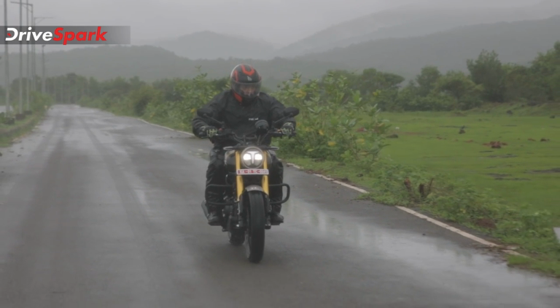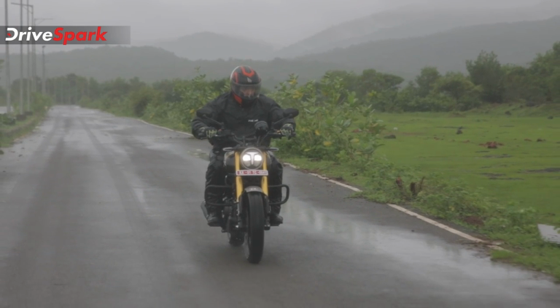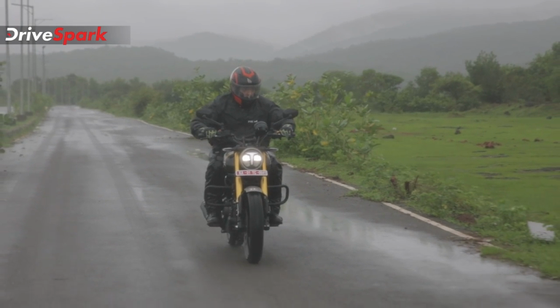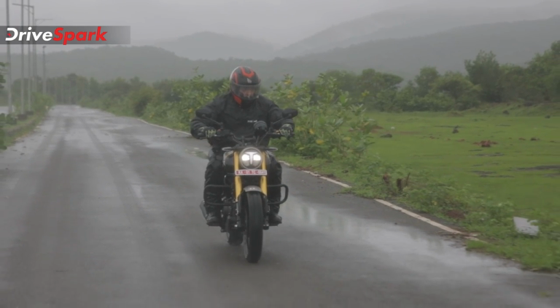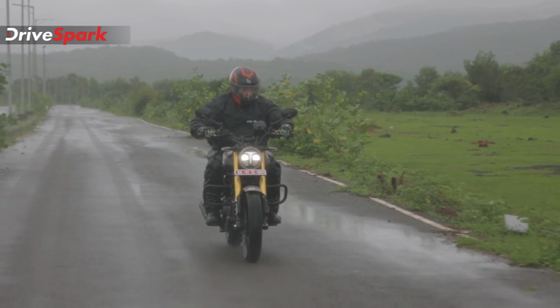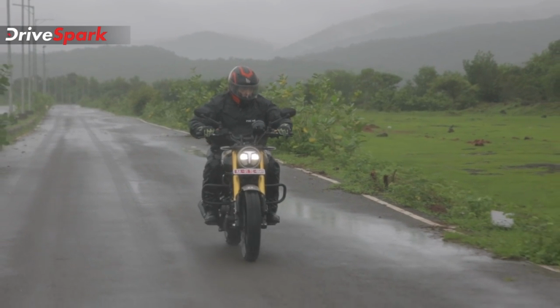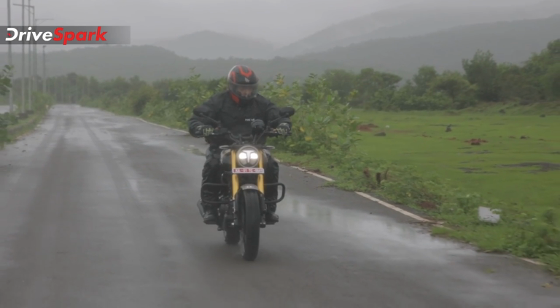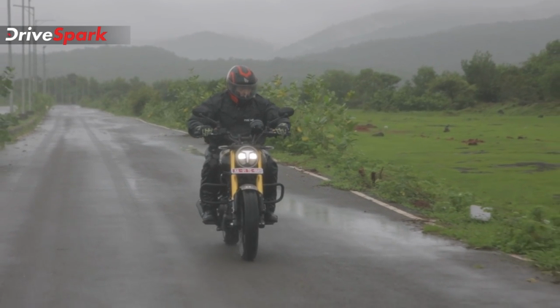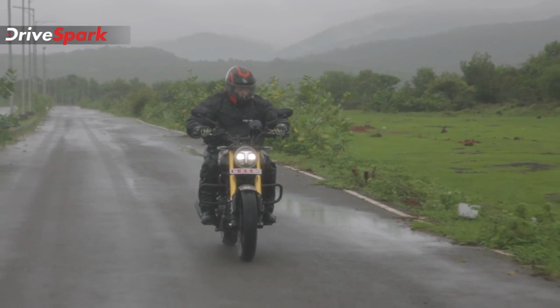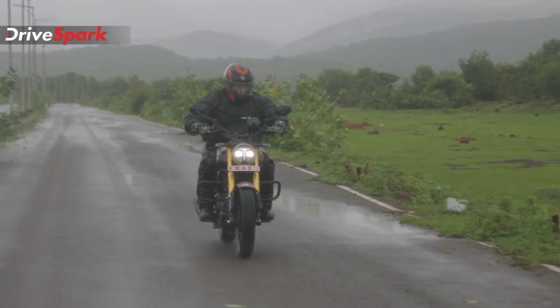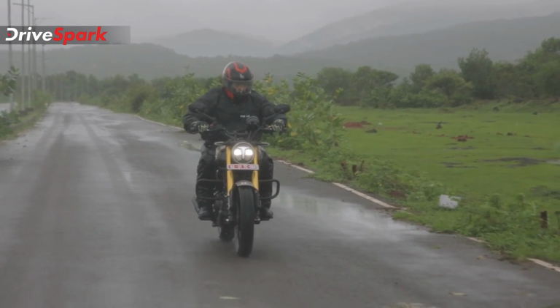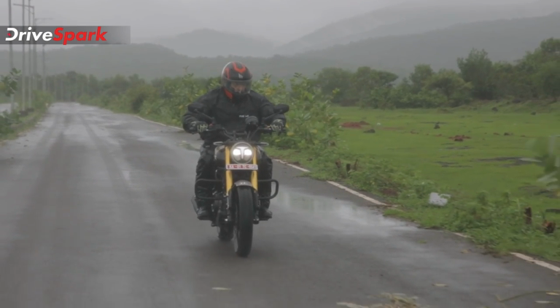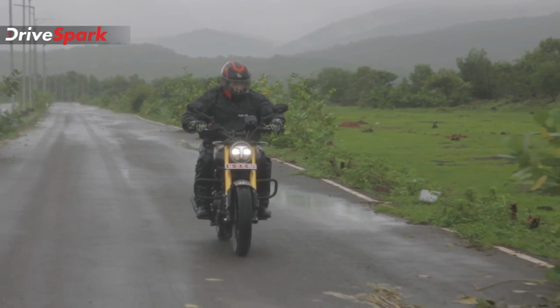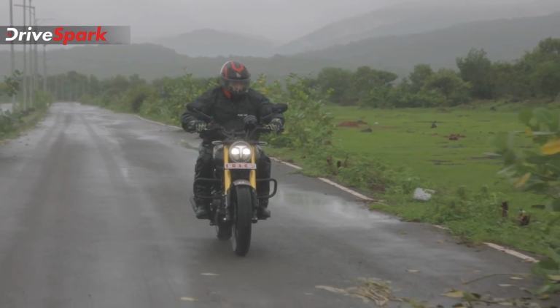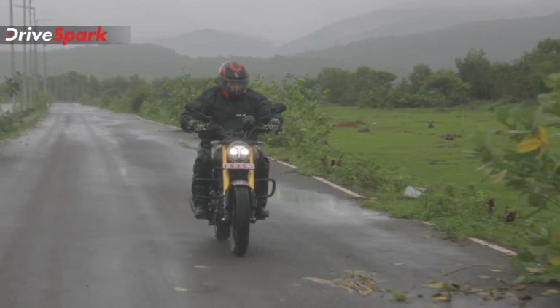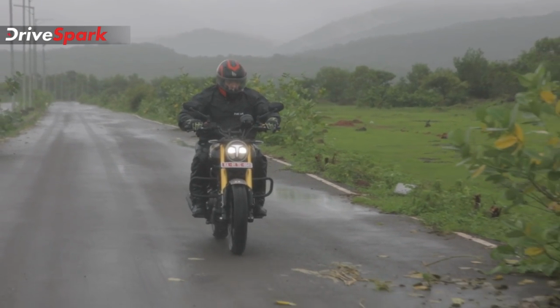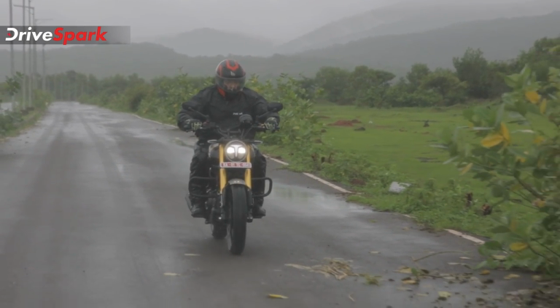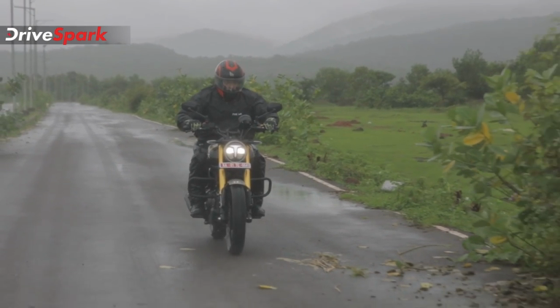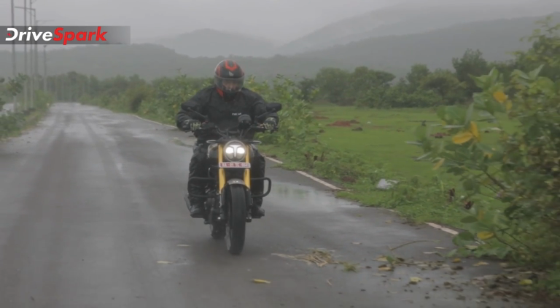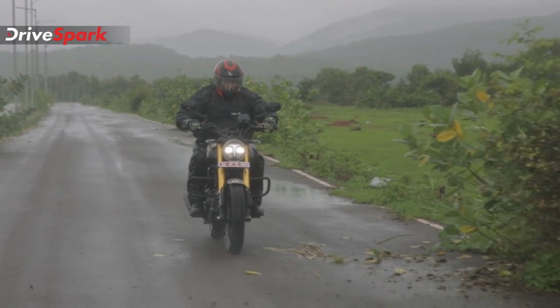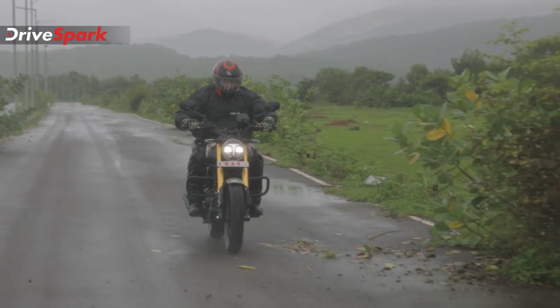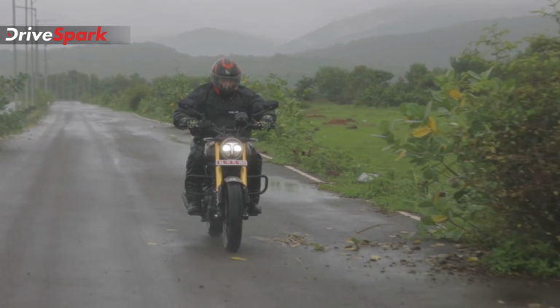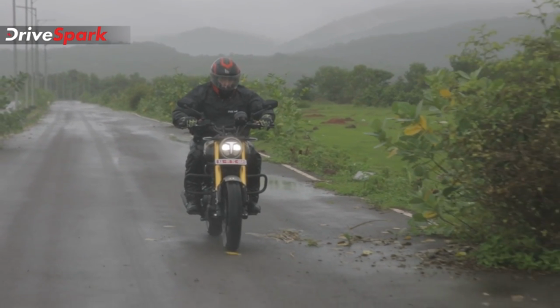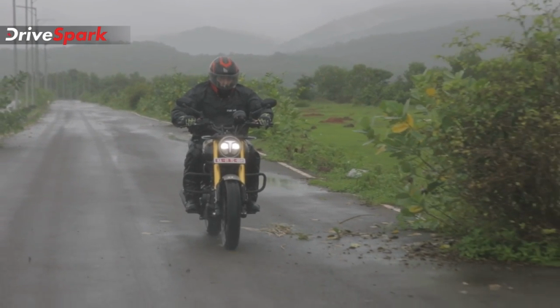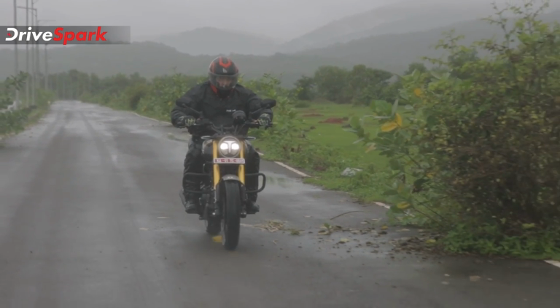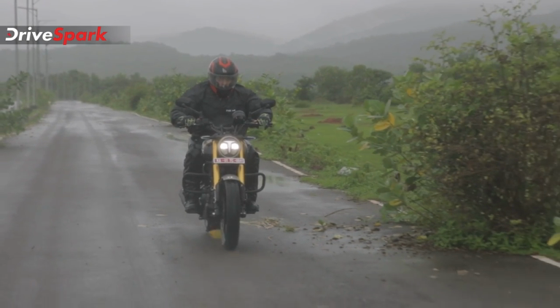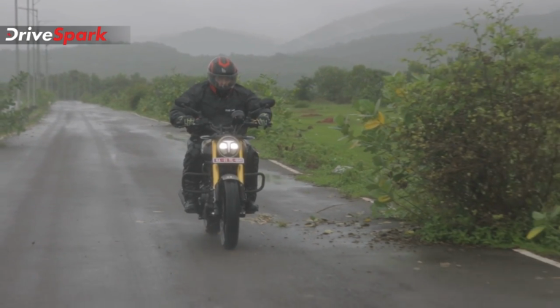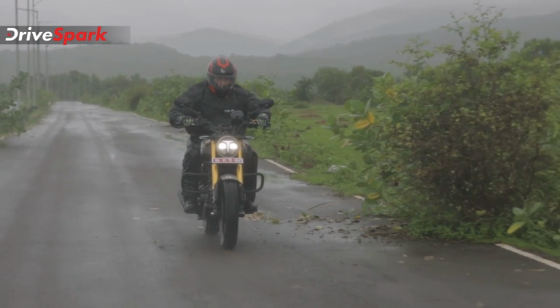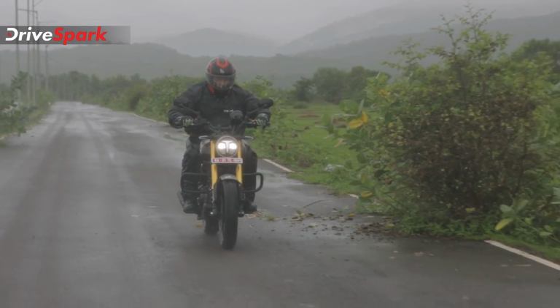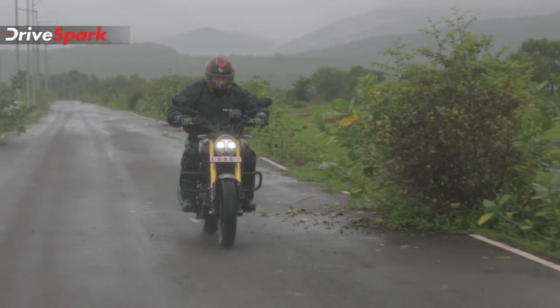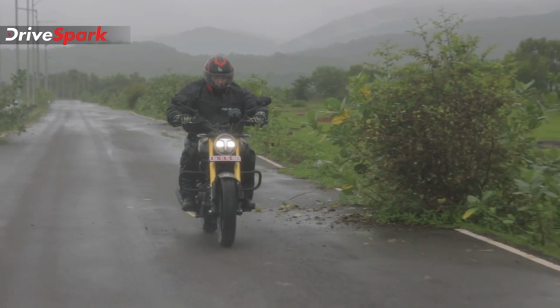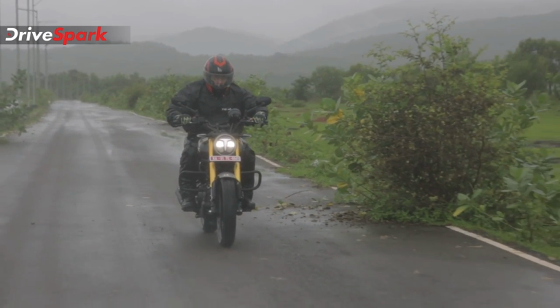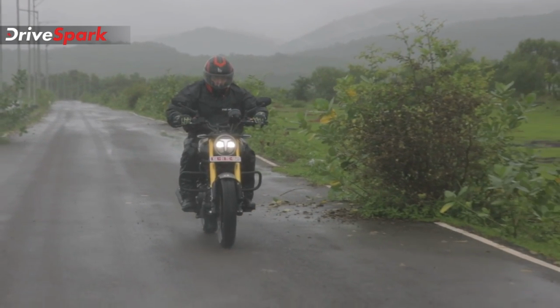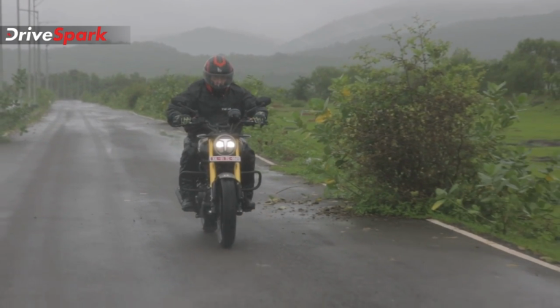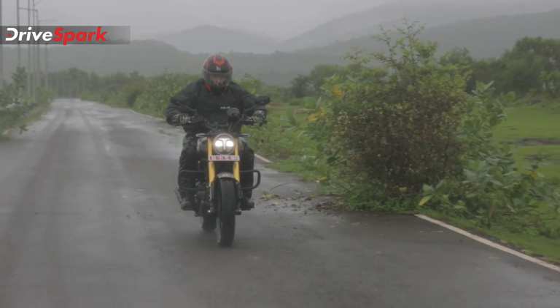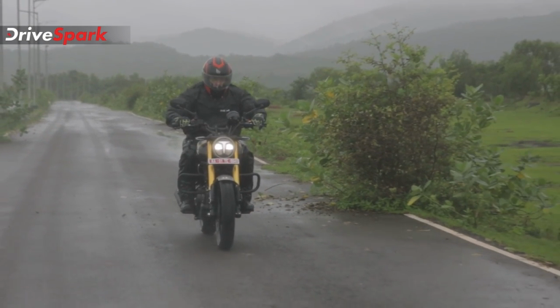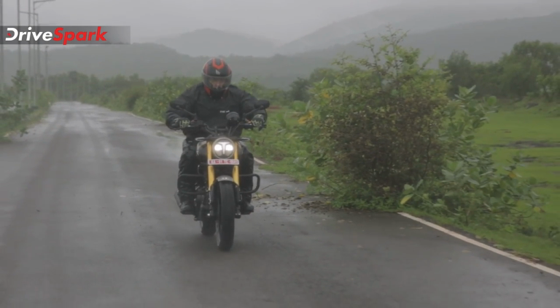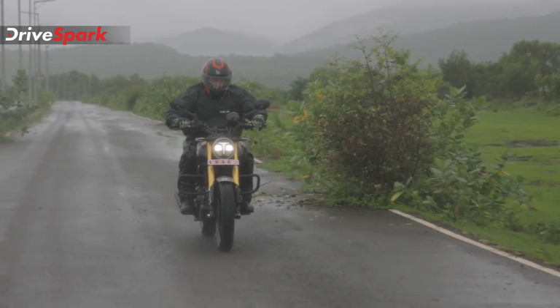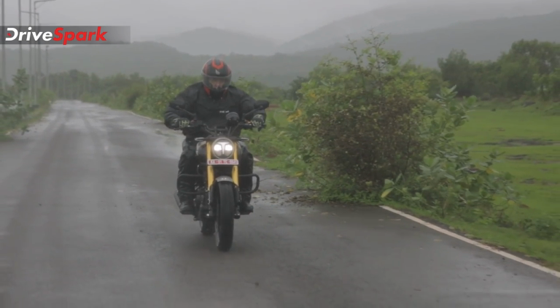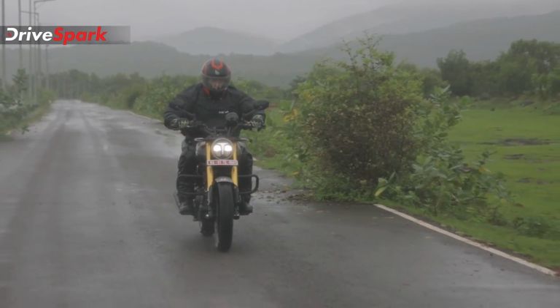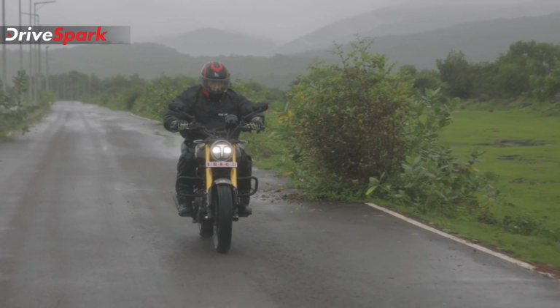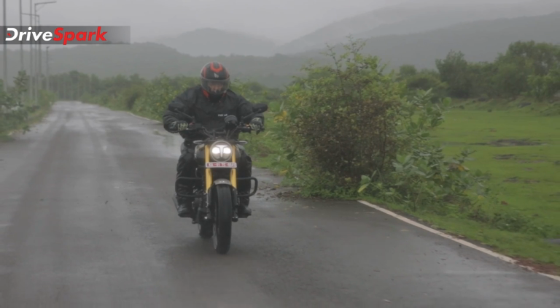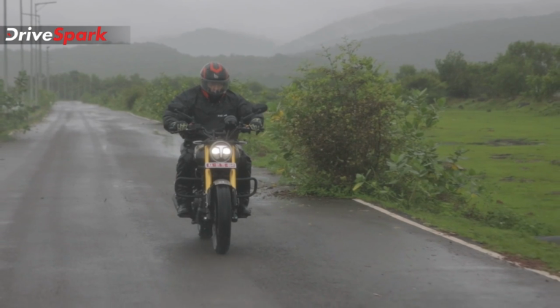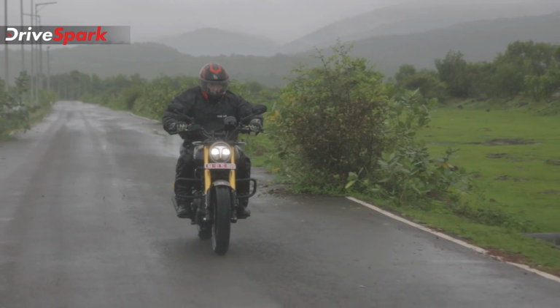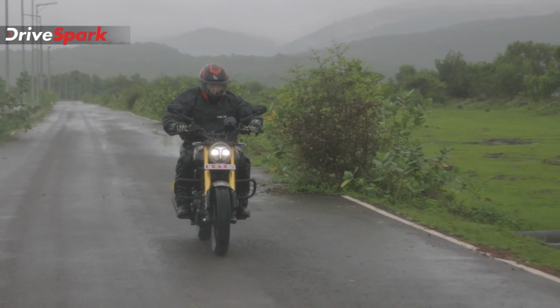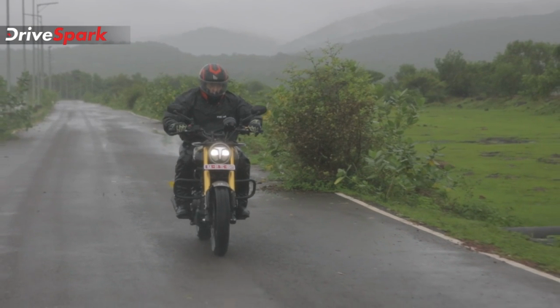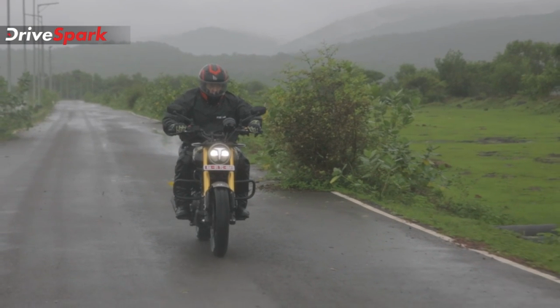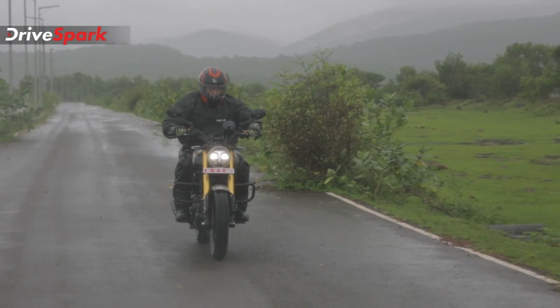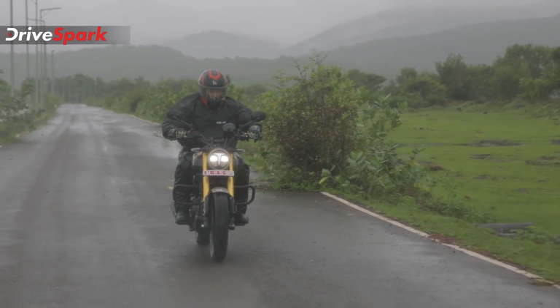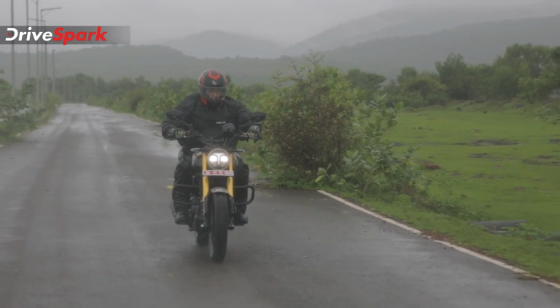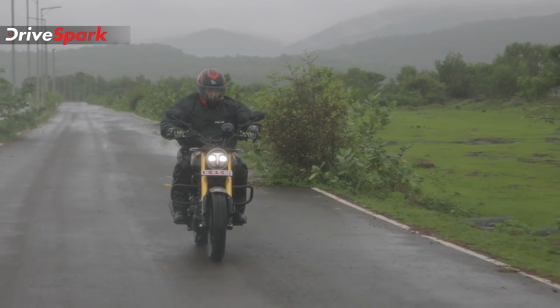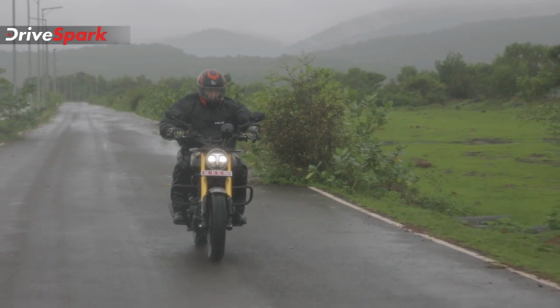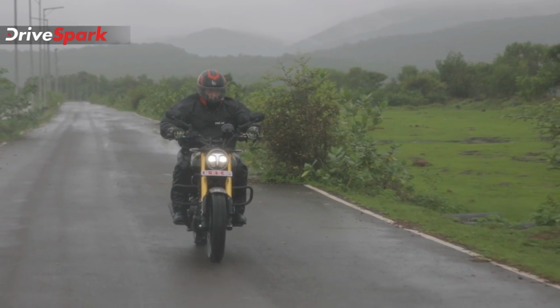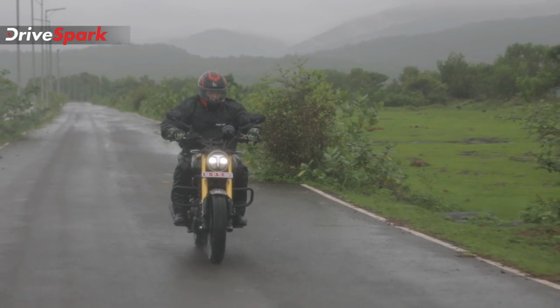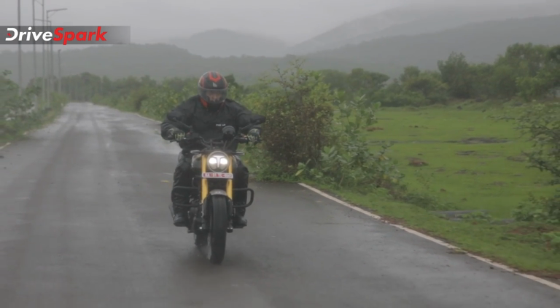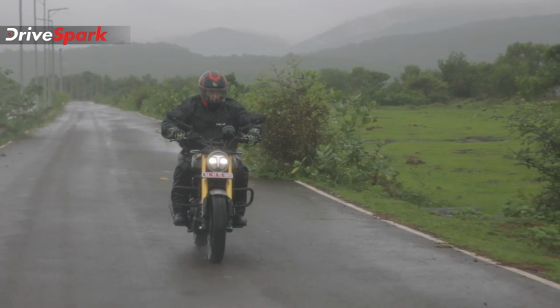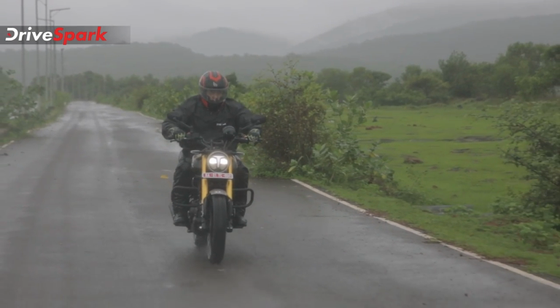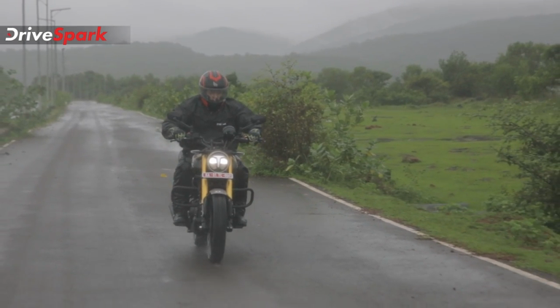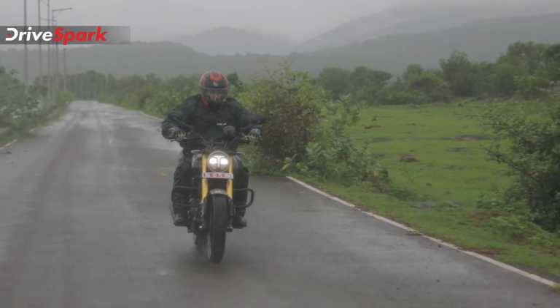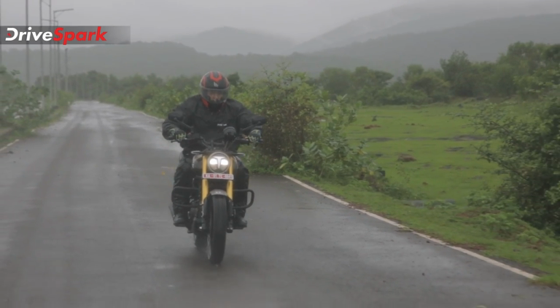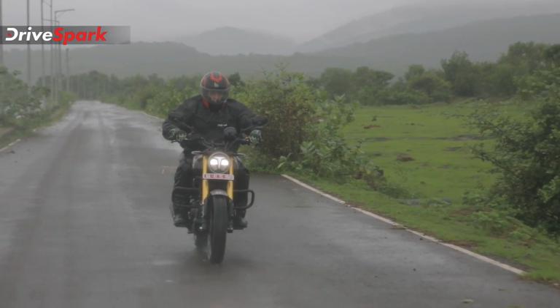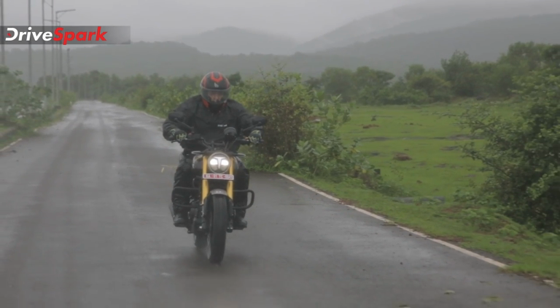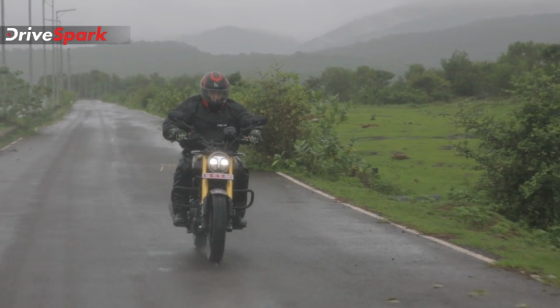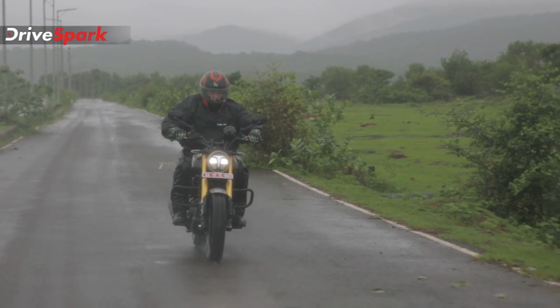This motorcycle uses TVS Eurogrip Remora tyres. You can use the TVS Entorch as well — it provides good grip on this motorcycle.